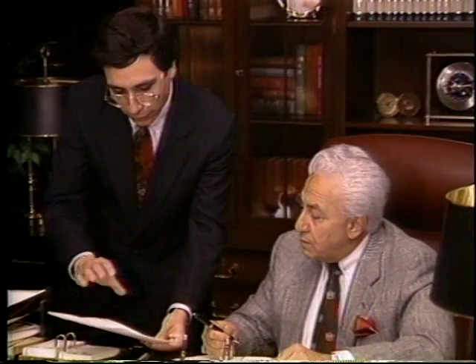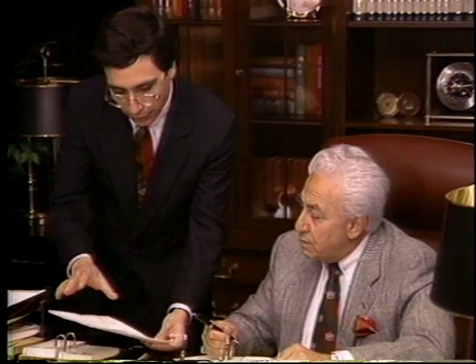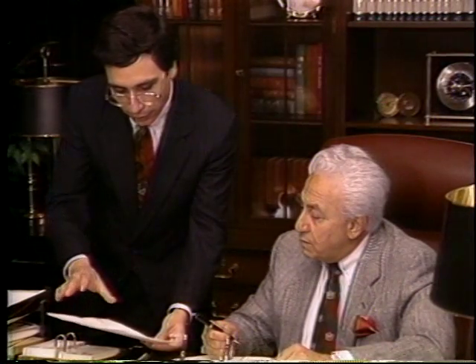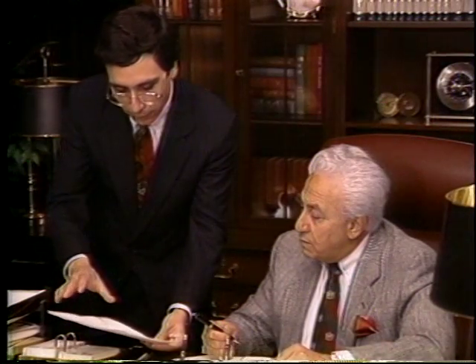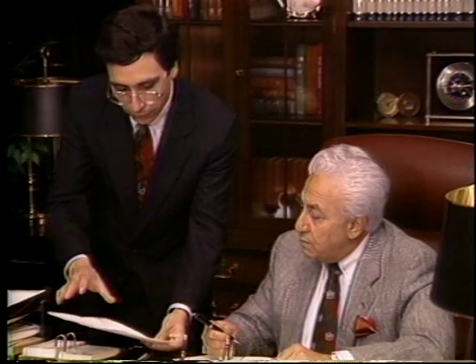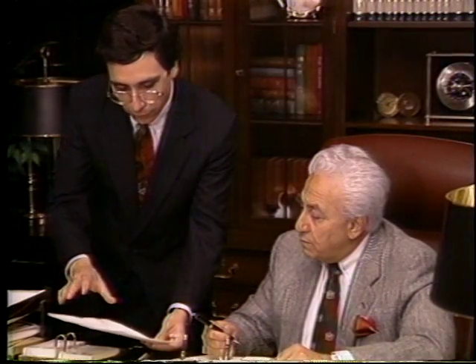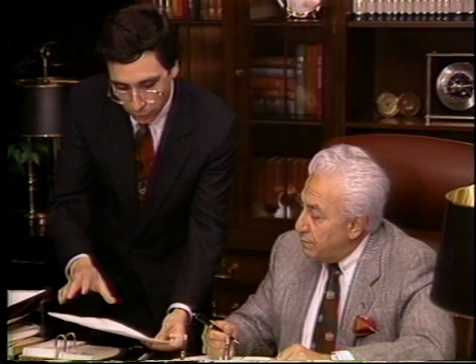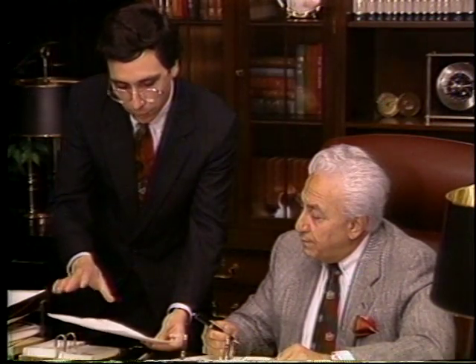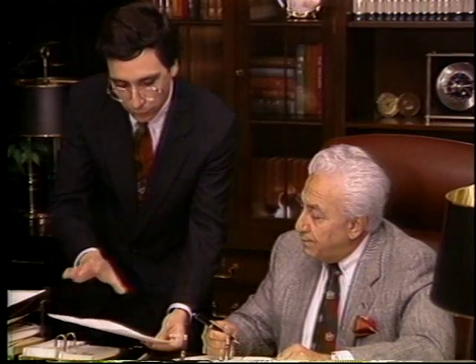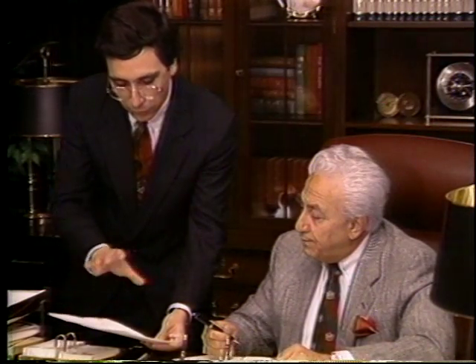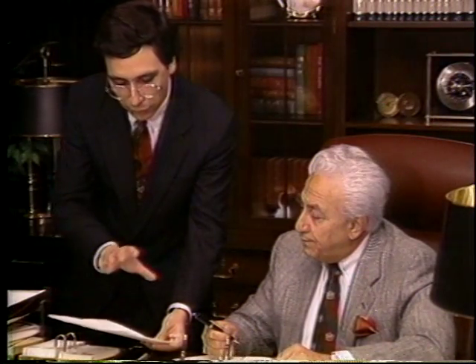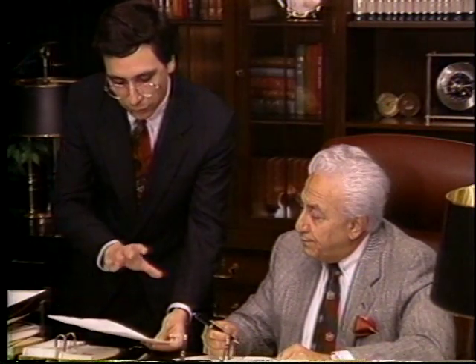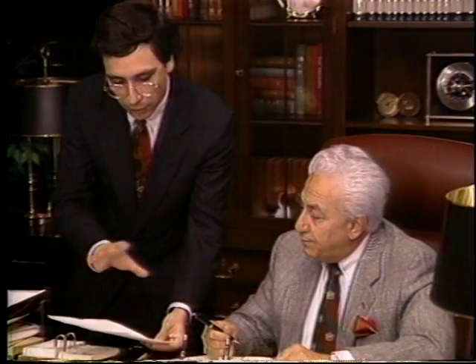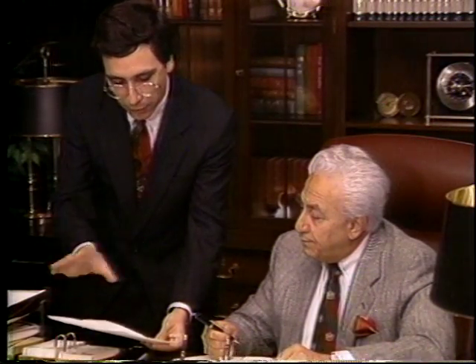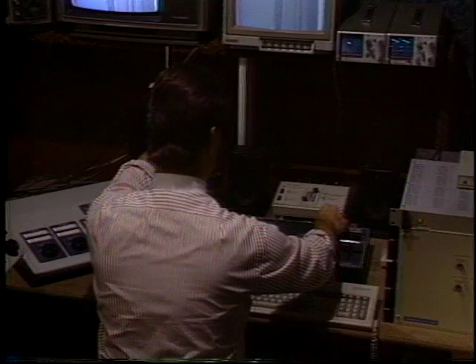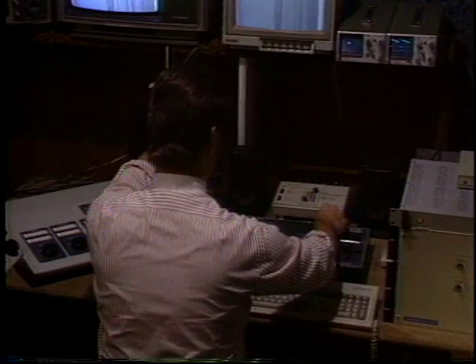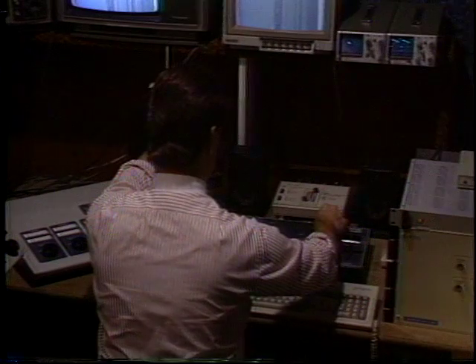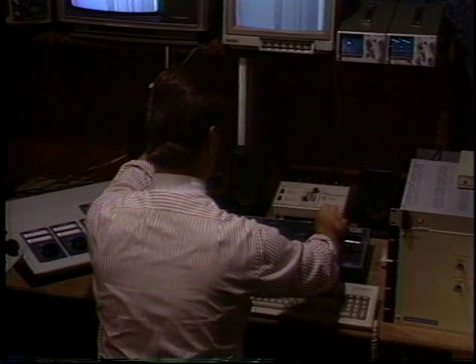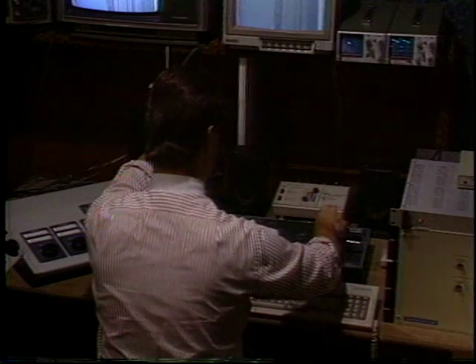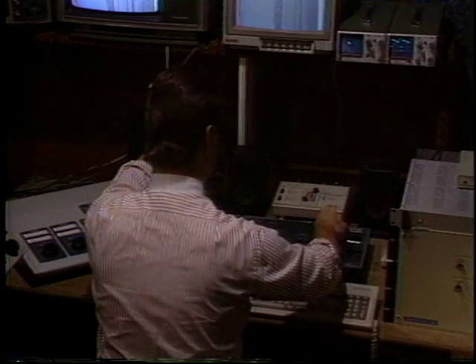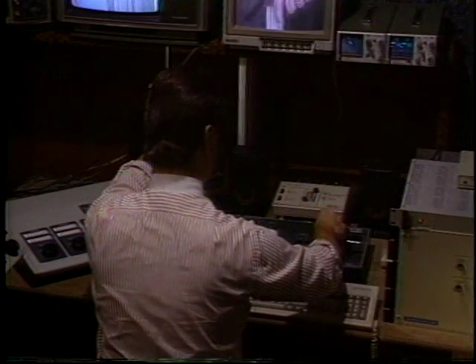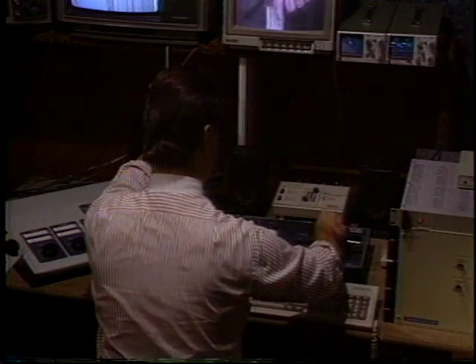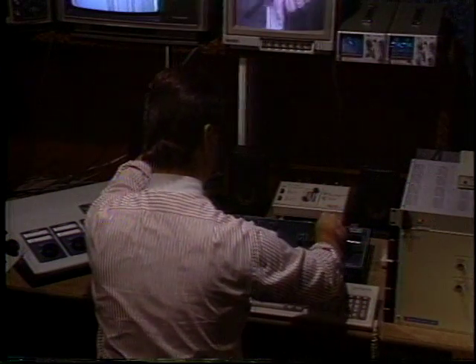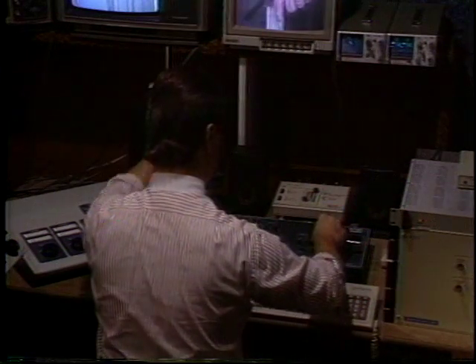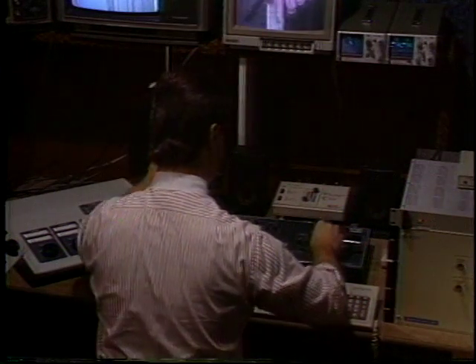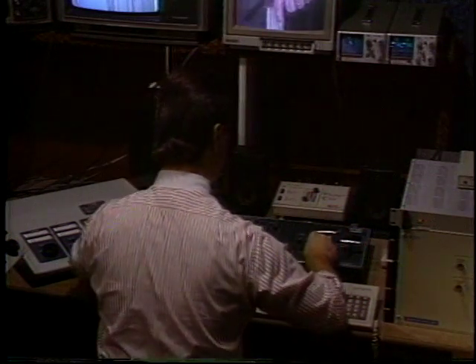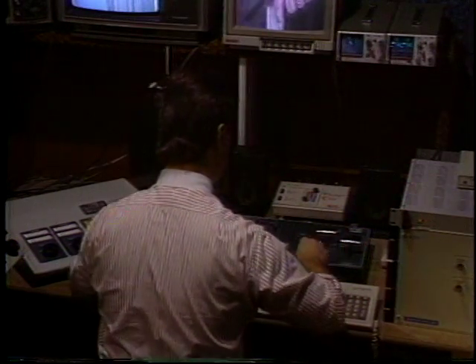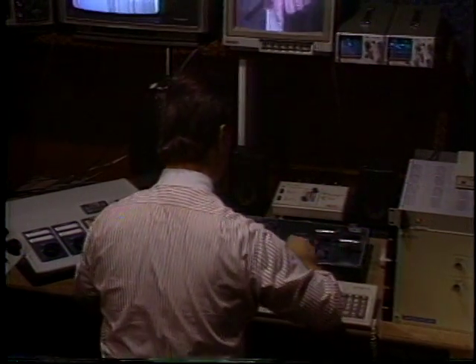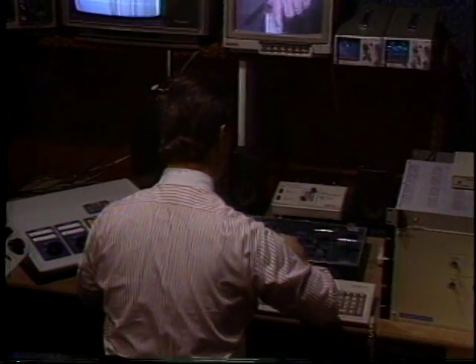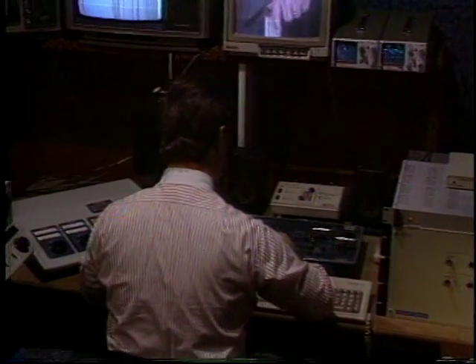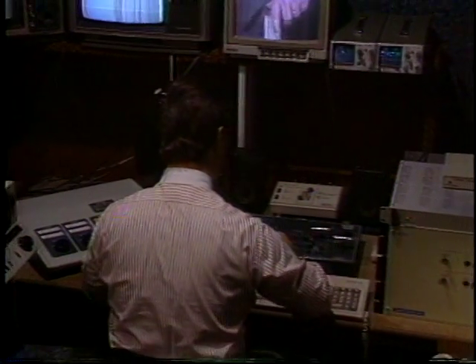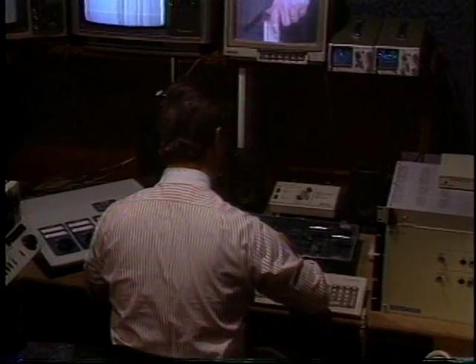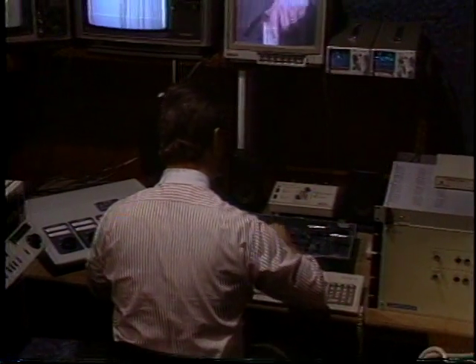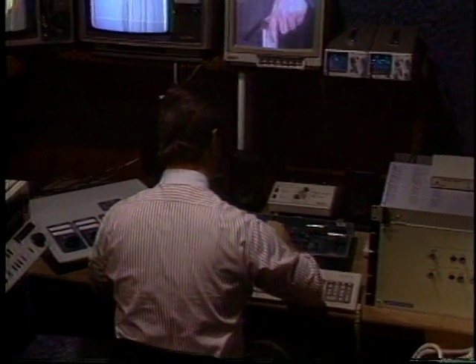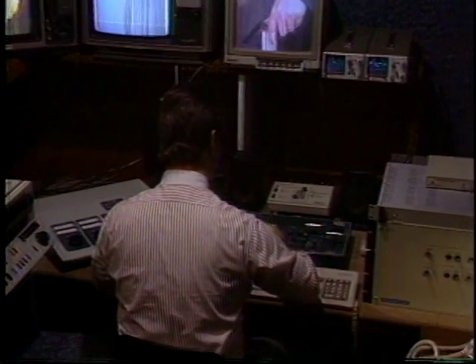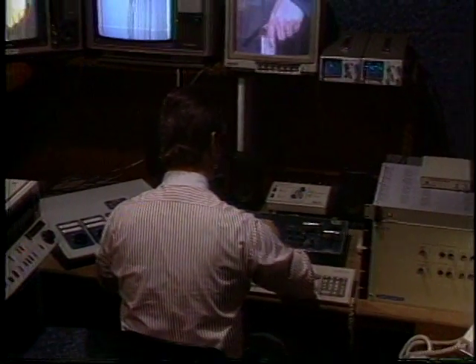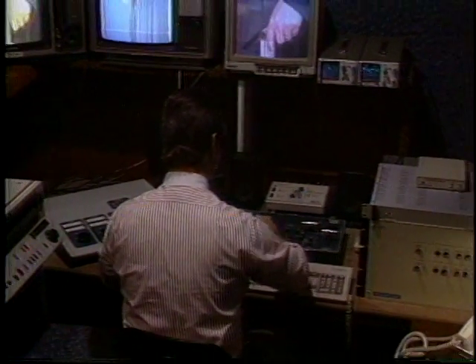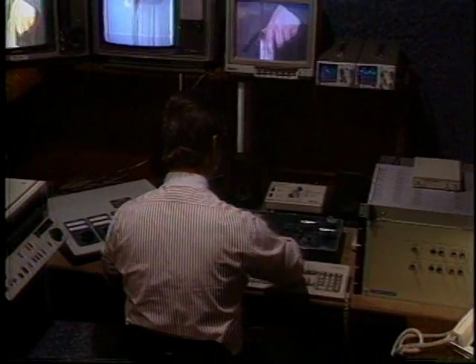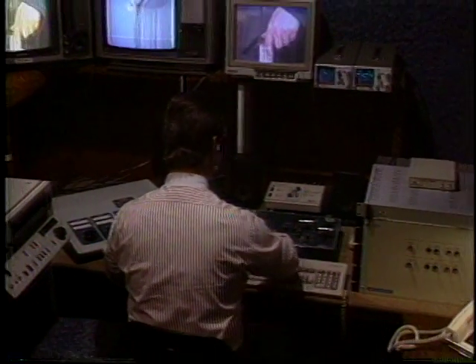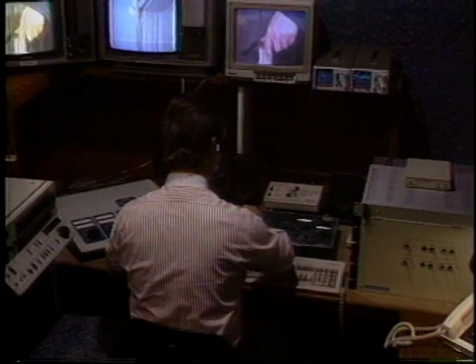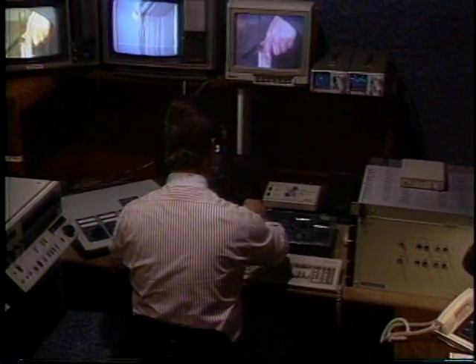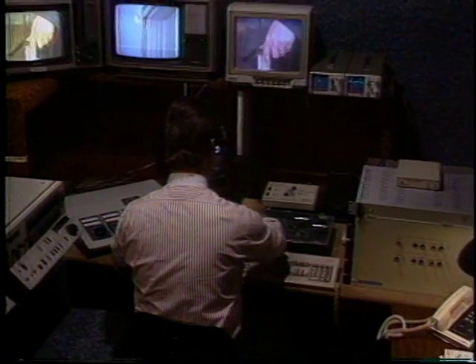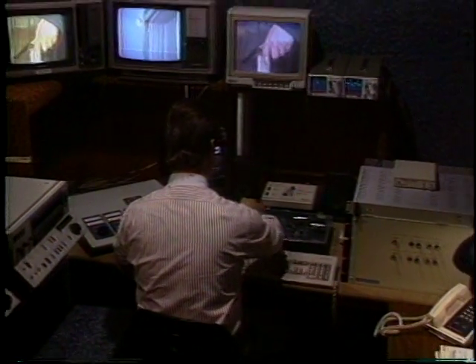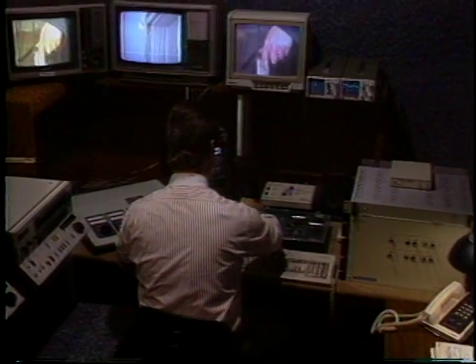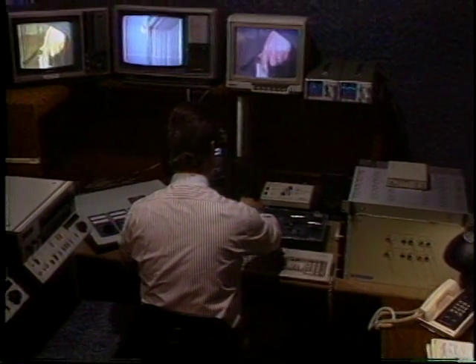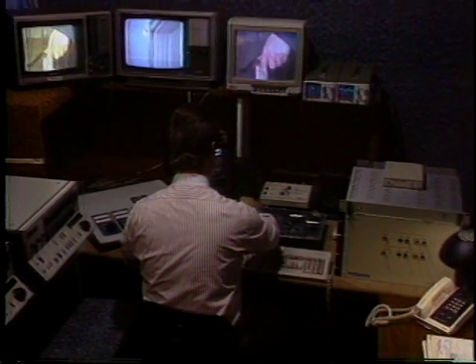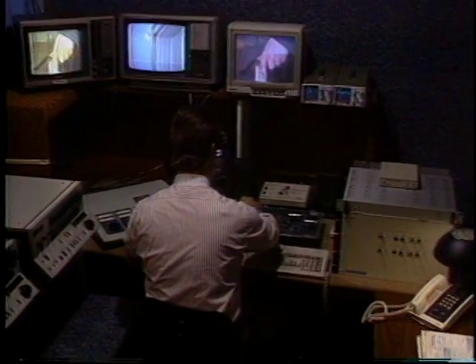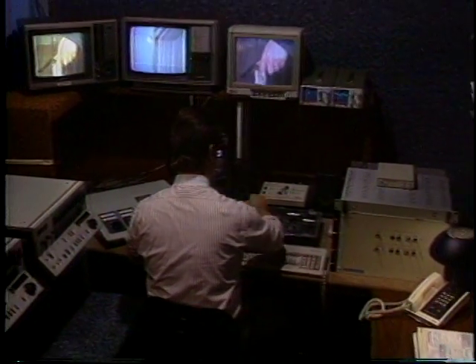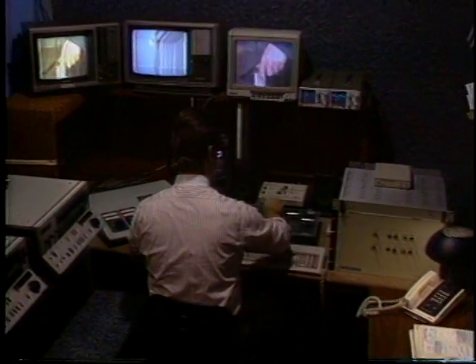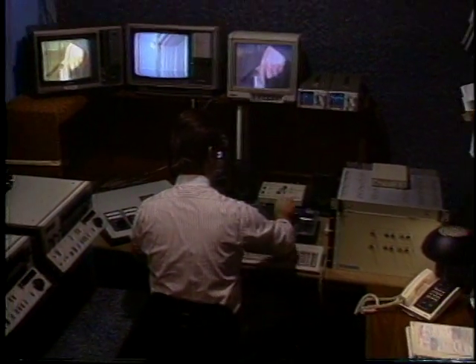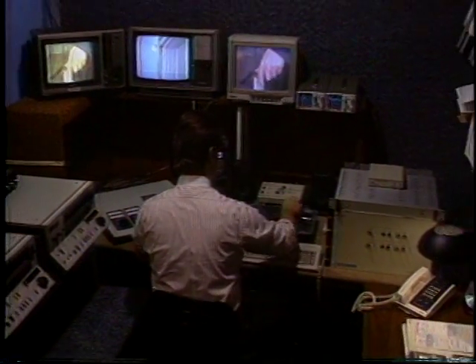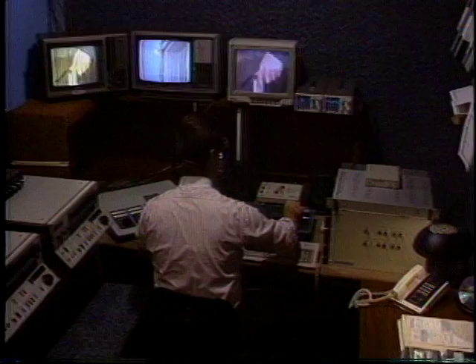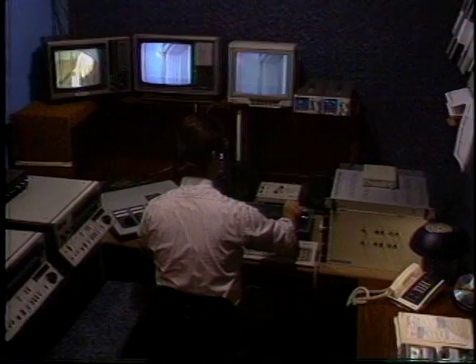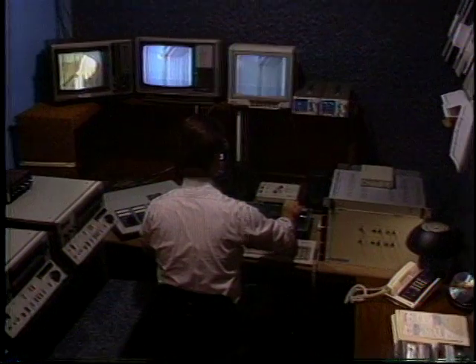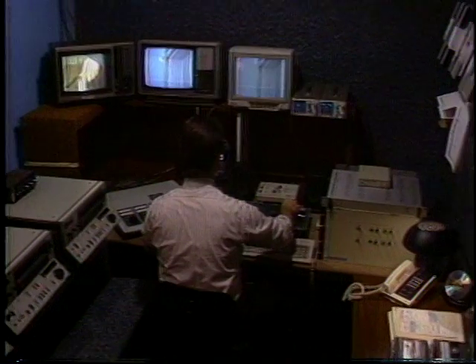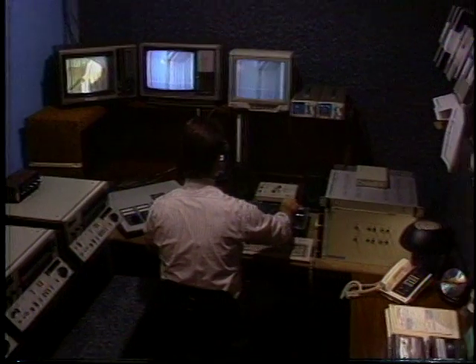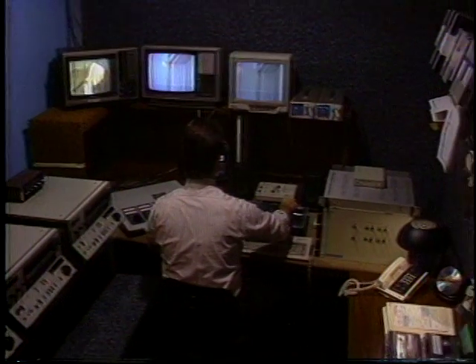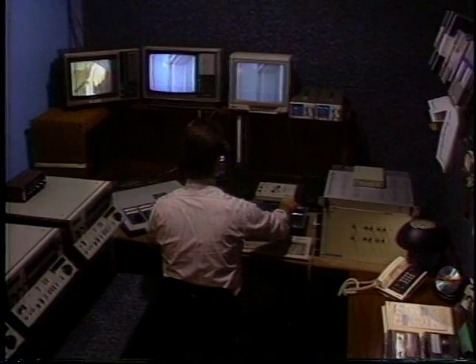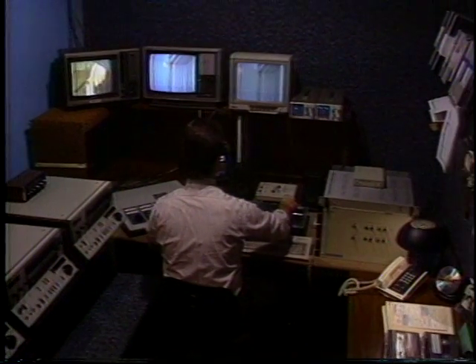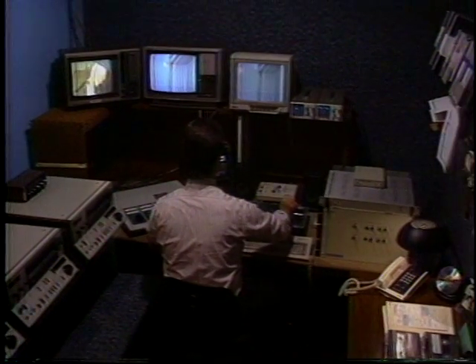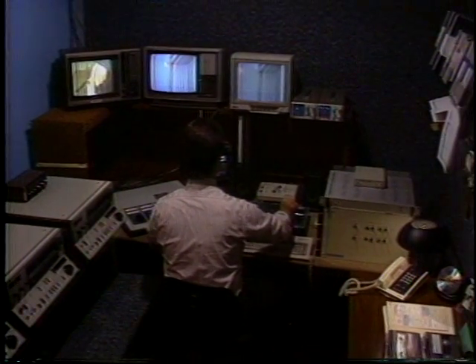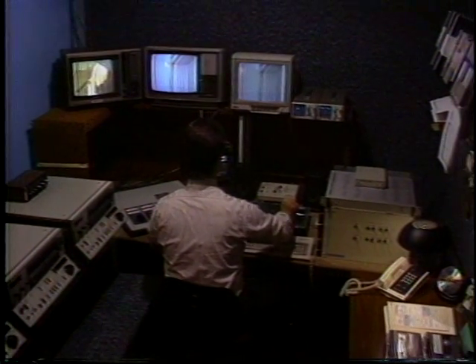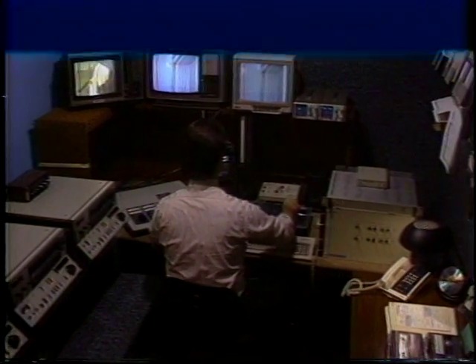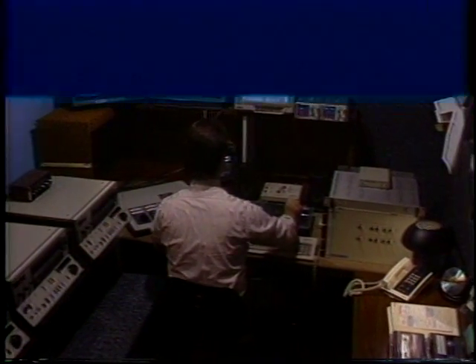Our team is the perfect production house to produce How Do They Make That, and the Discovery Channel is the perfect network for it to run on.